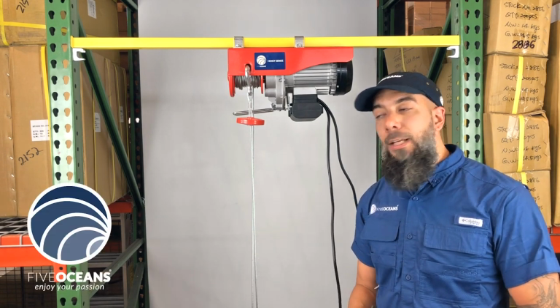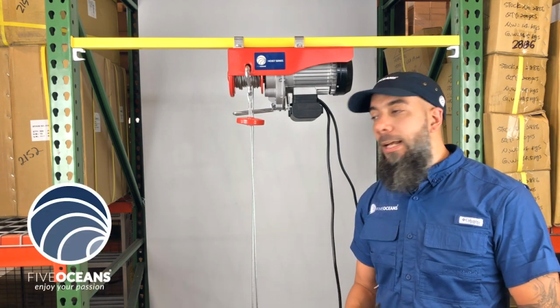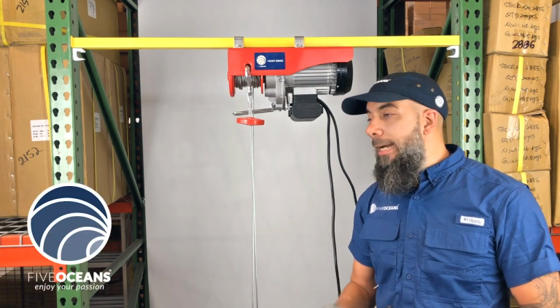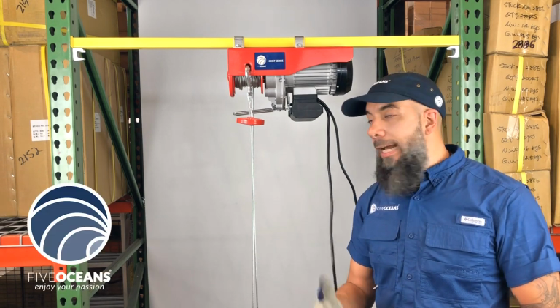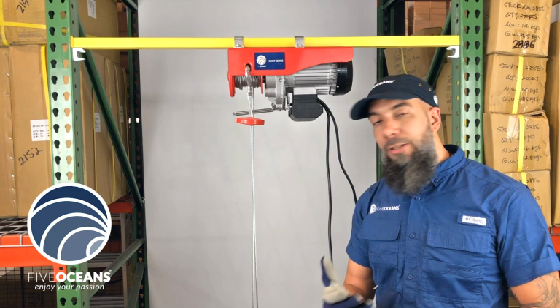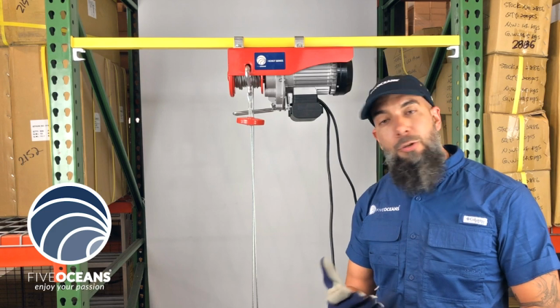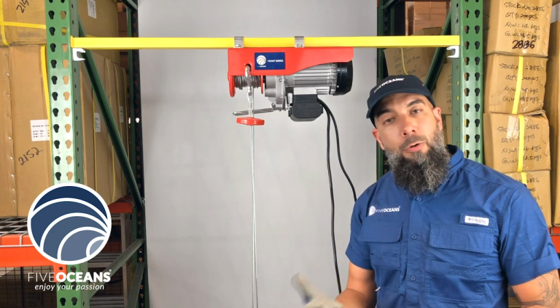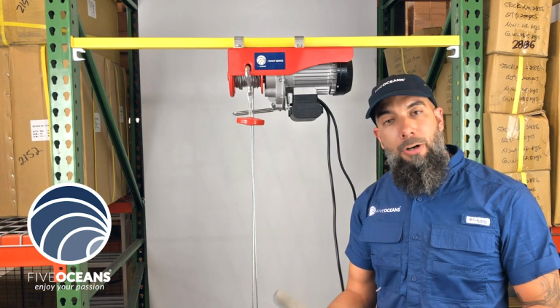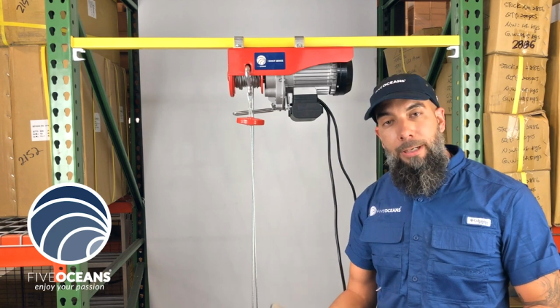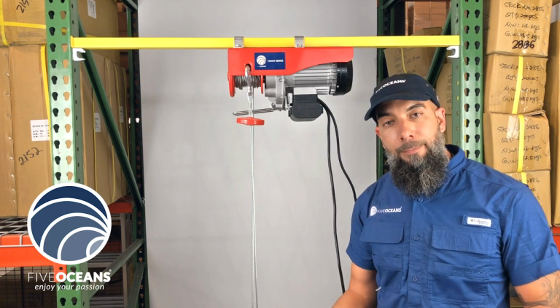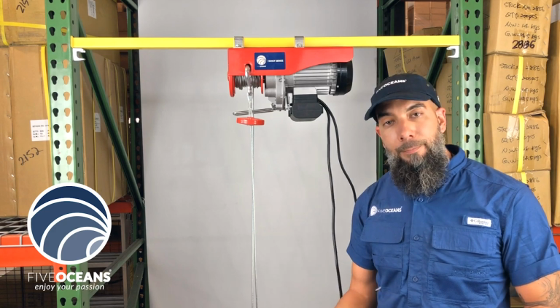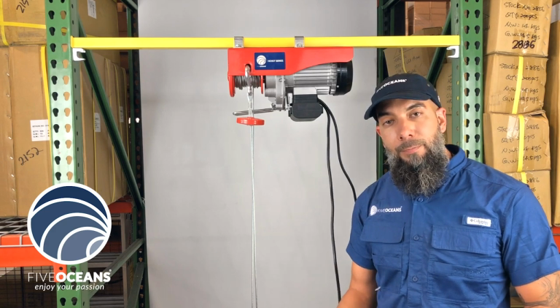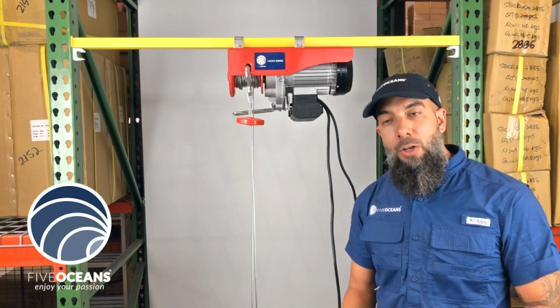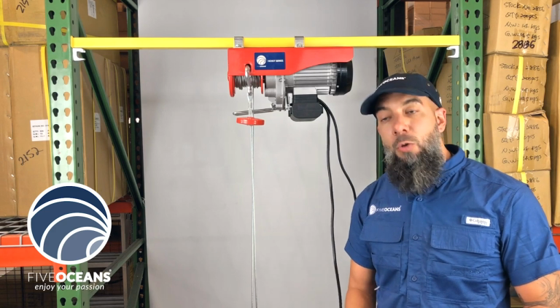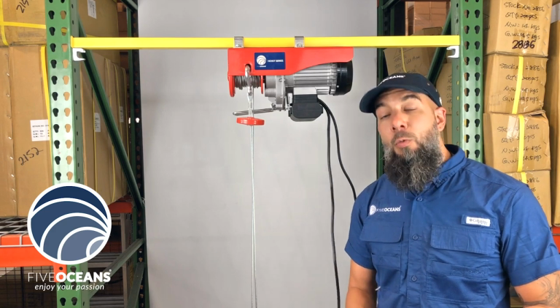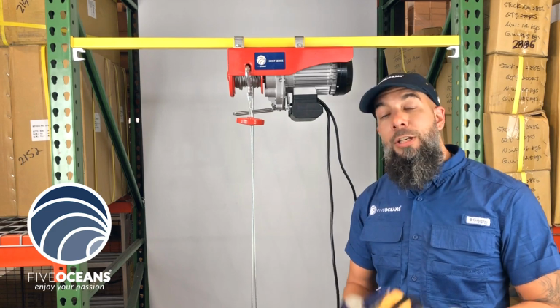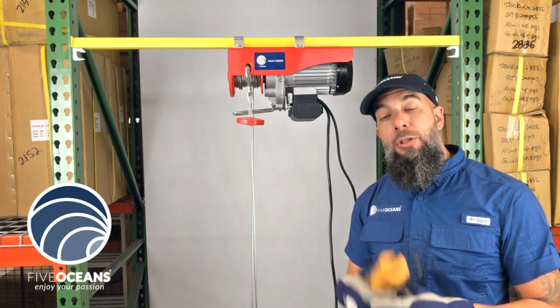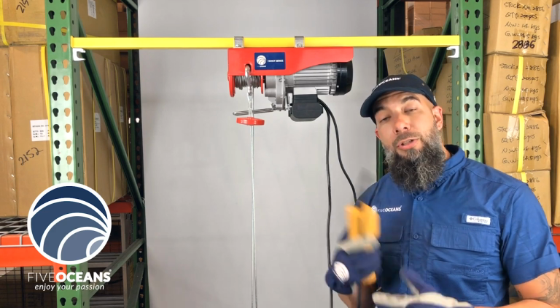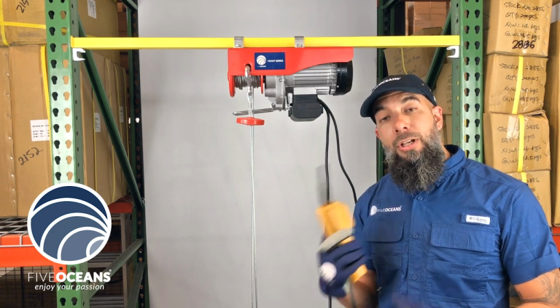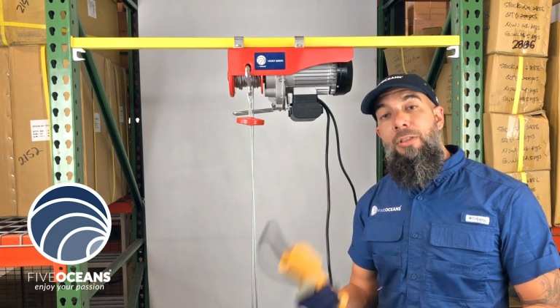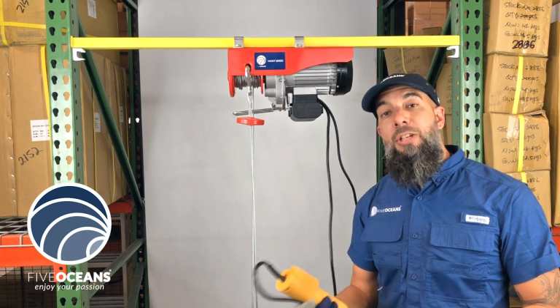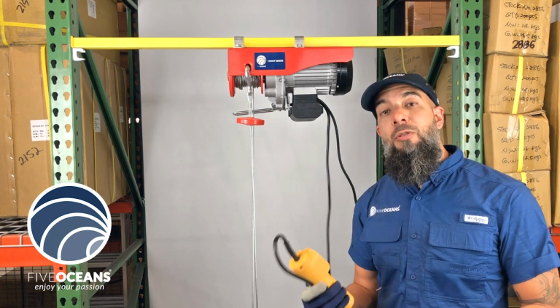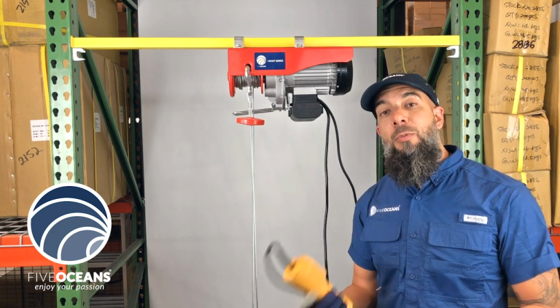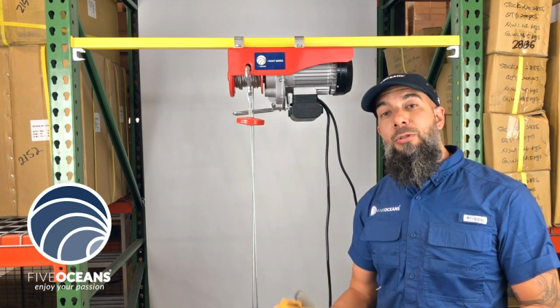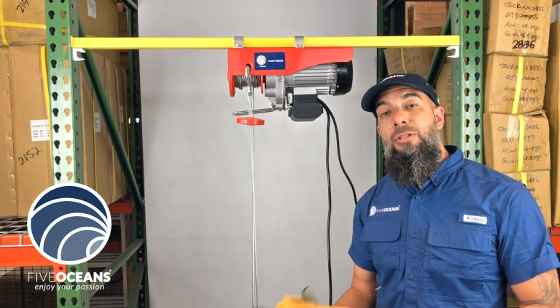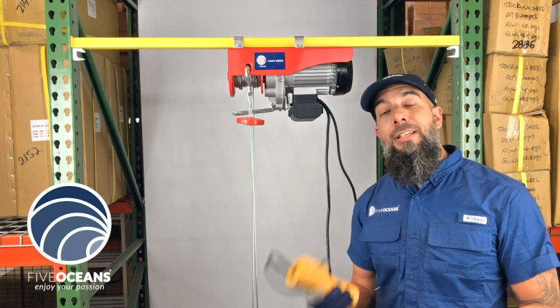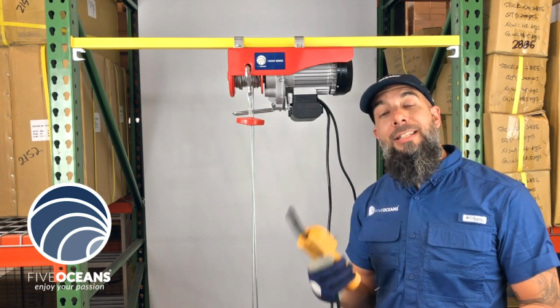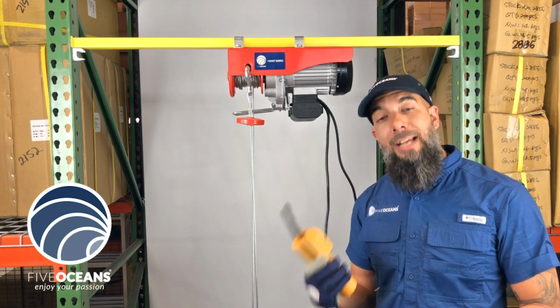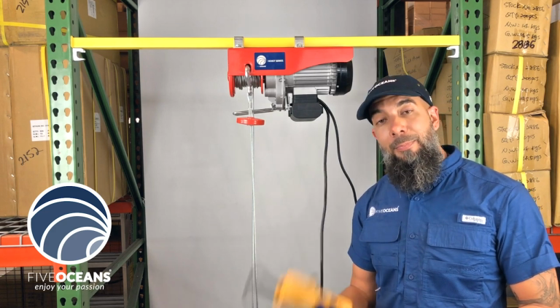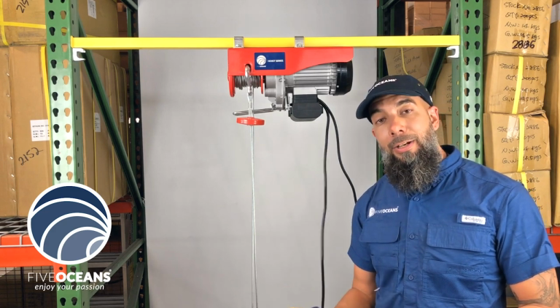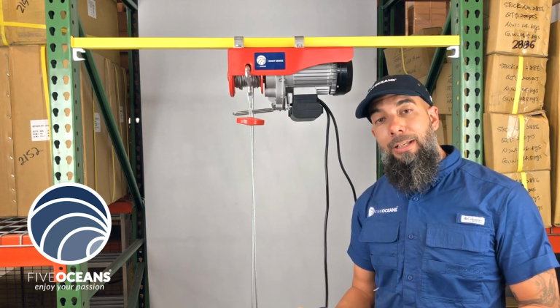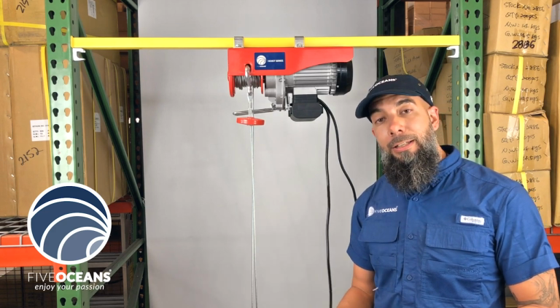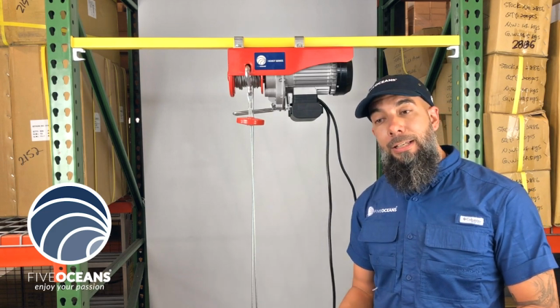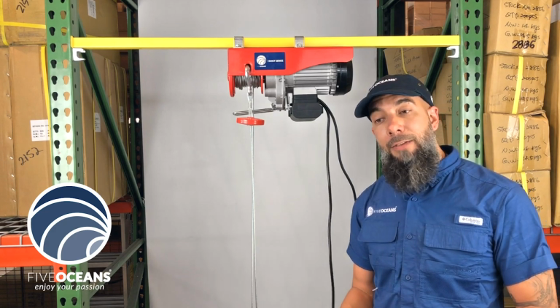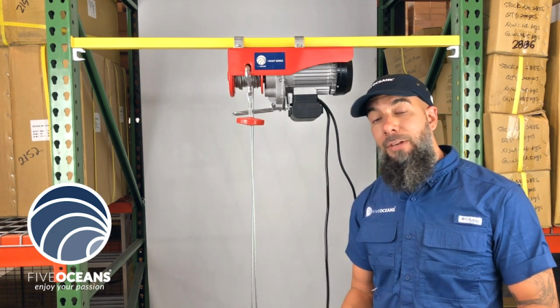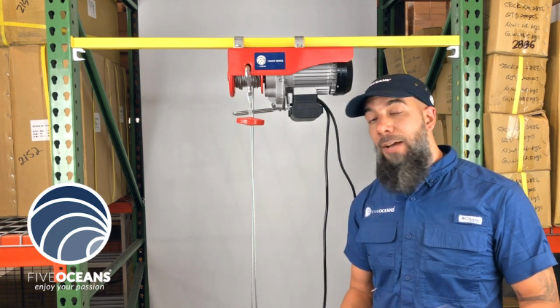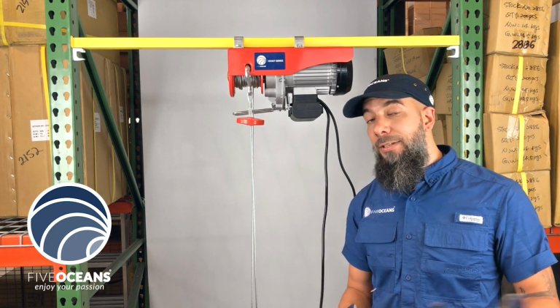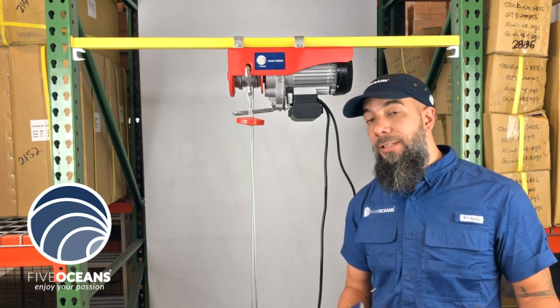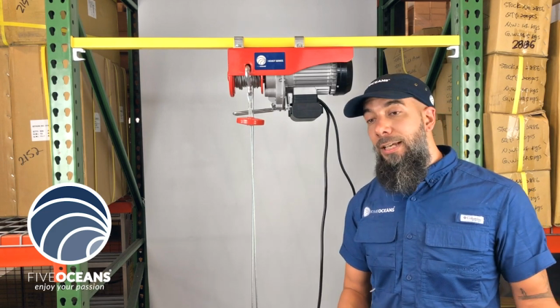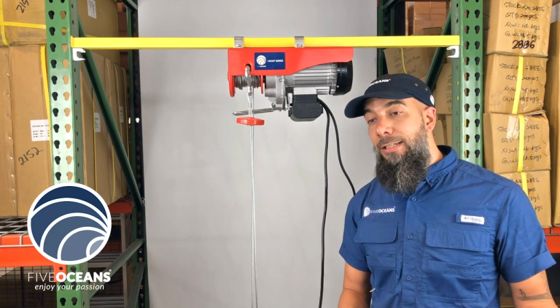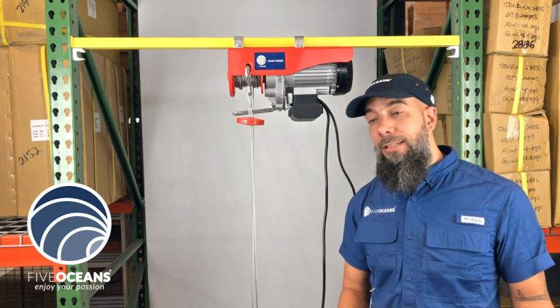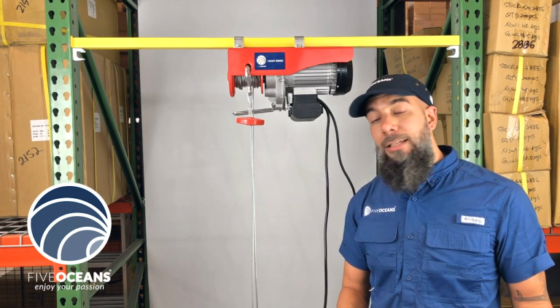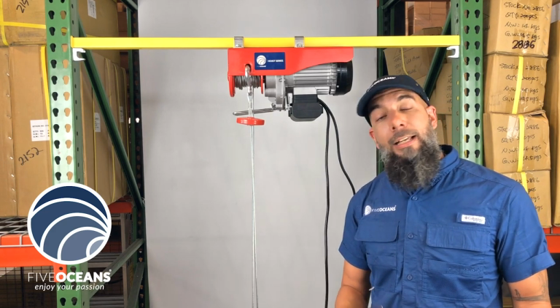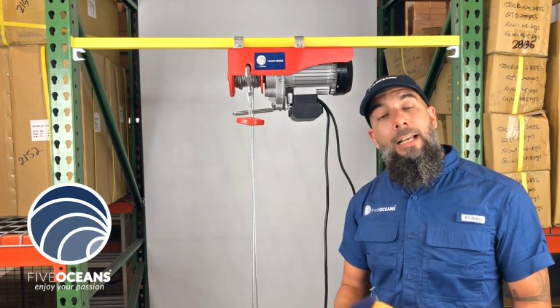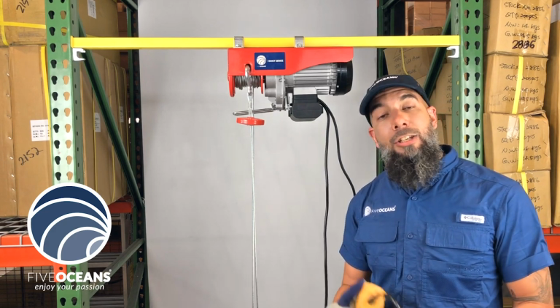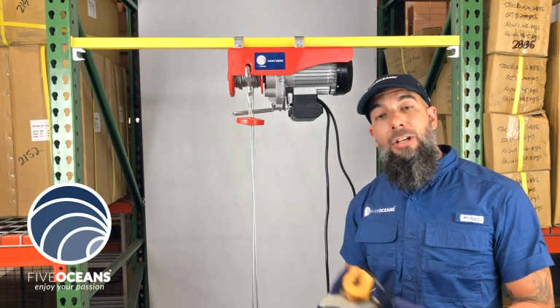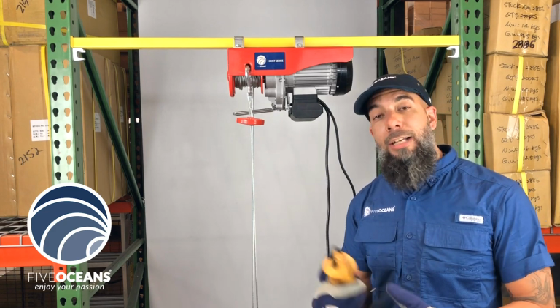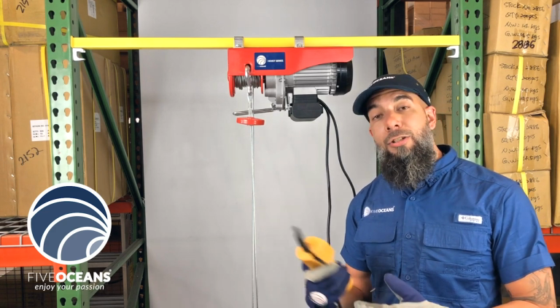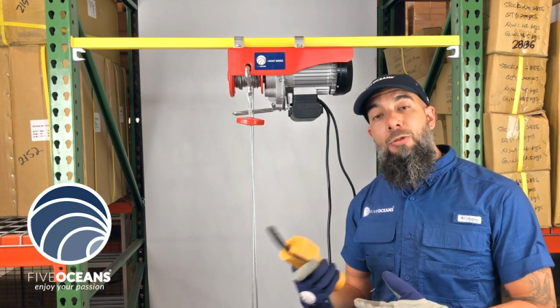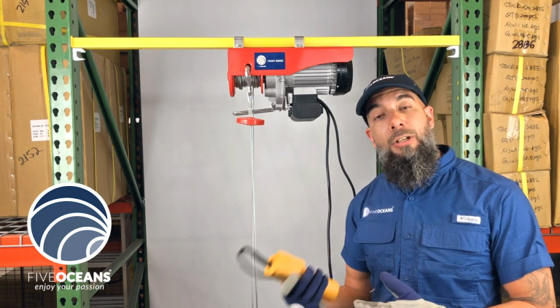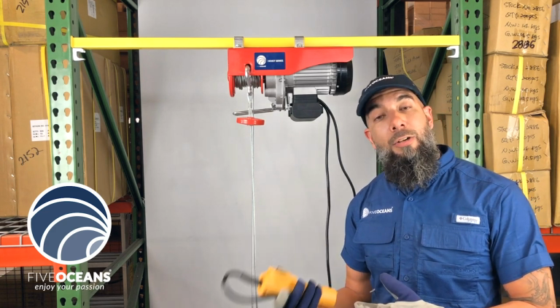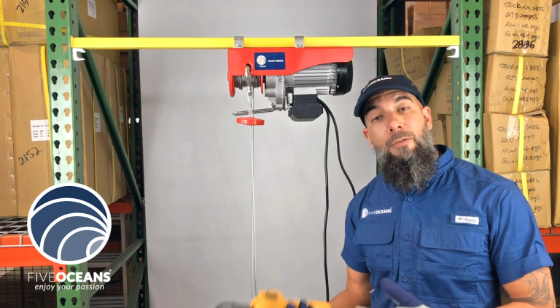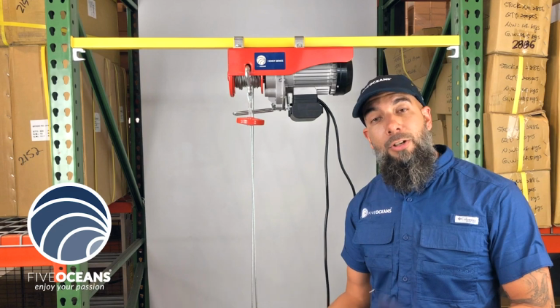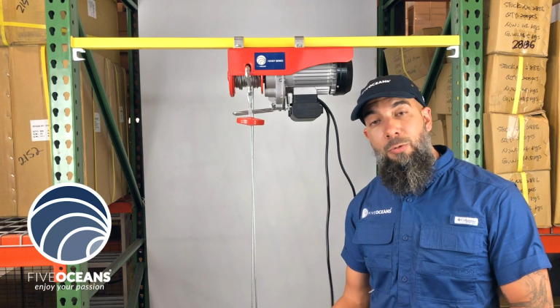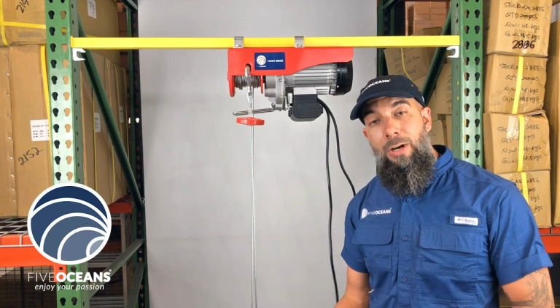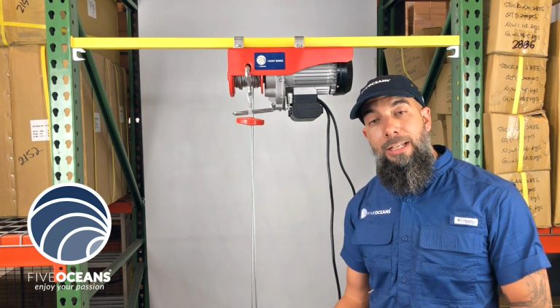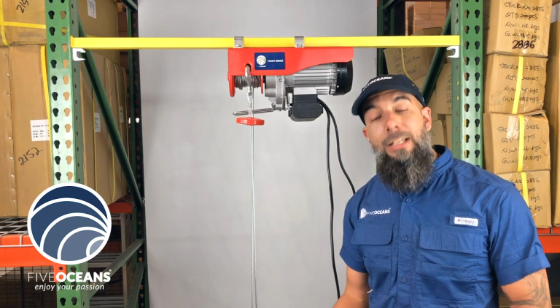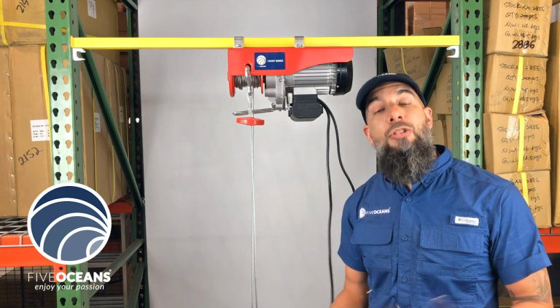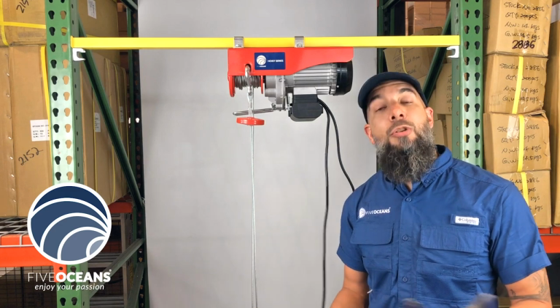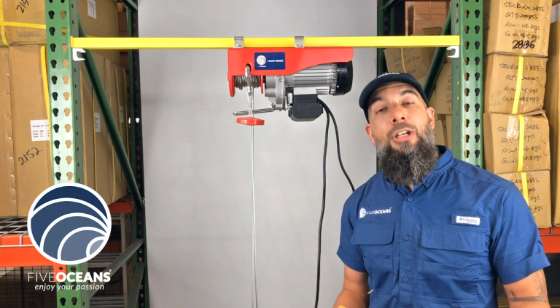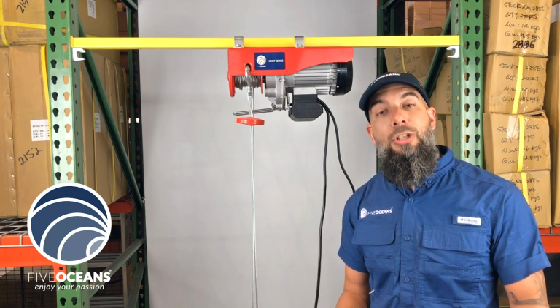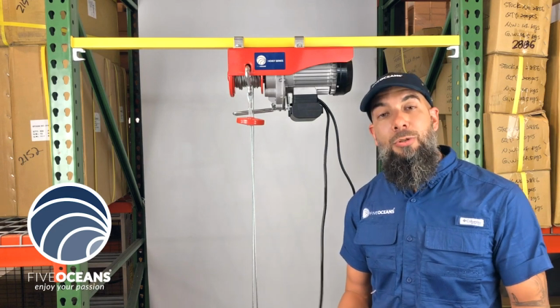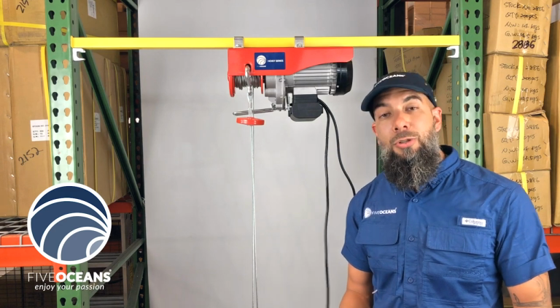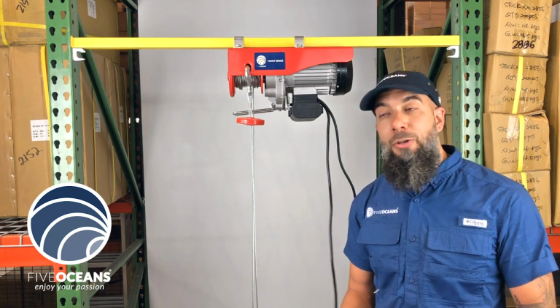Not to worry — we do sell these remotes separately. If you have a six-foot and you'd like to switch it for a 20-foot, you can do so.